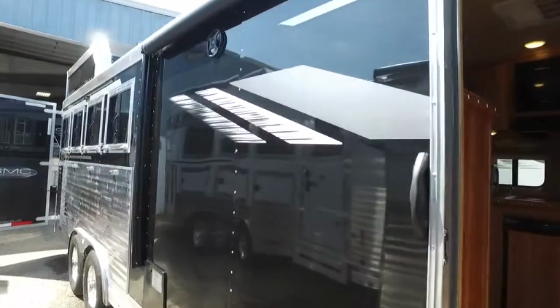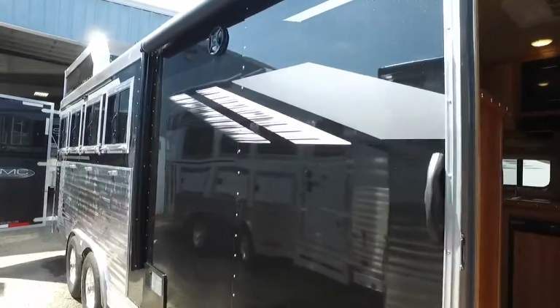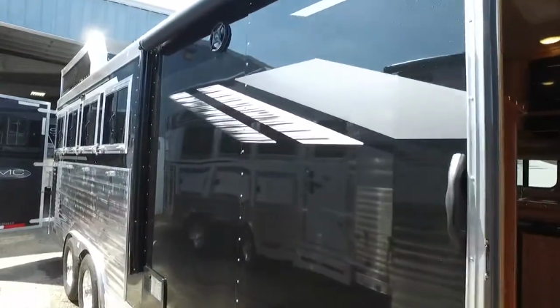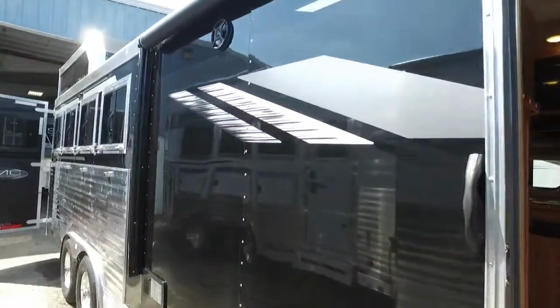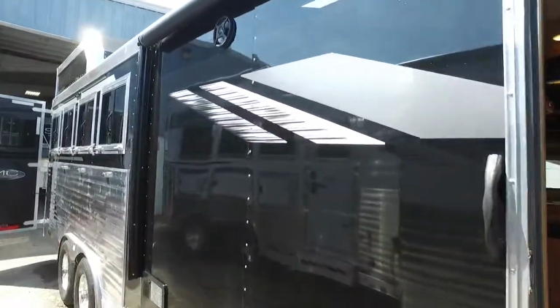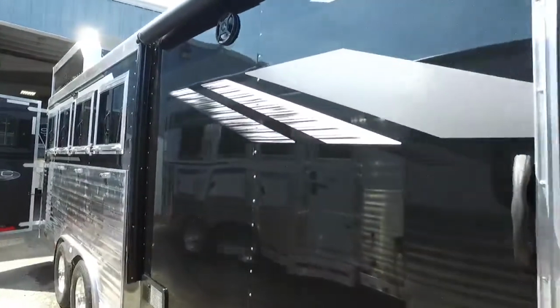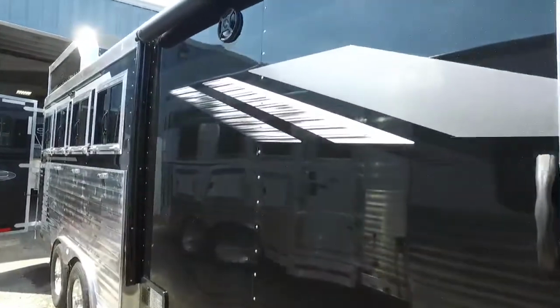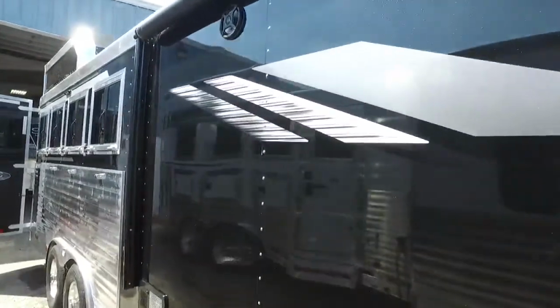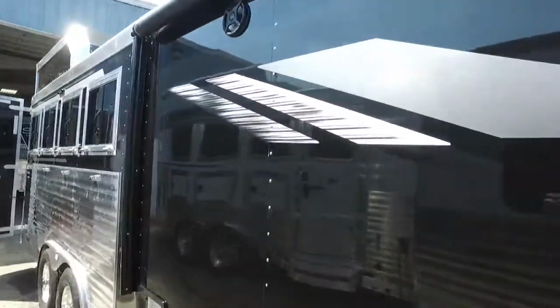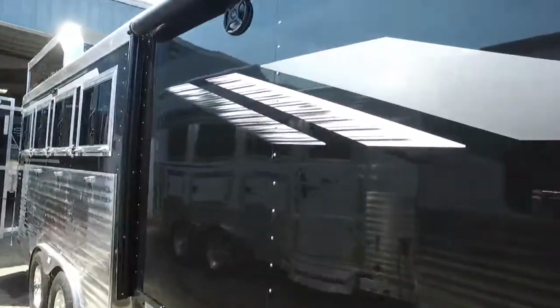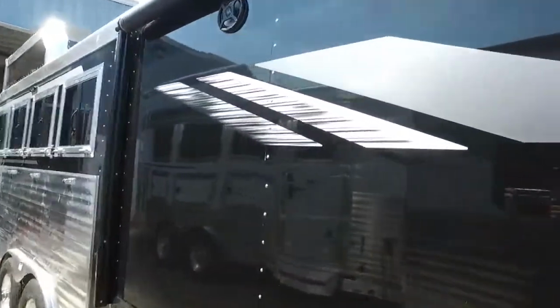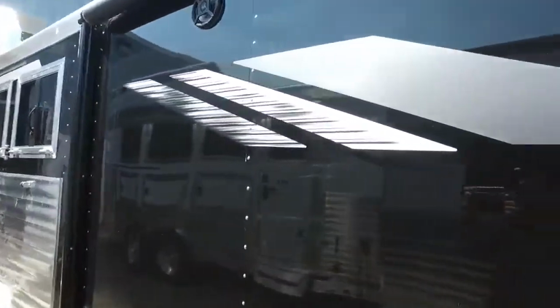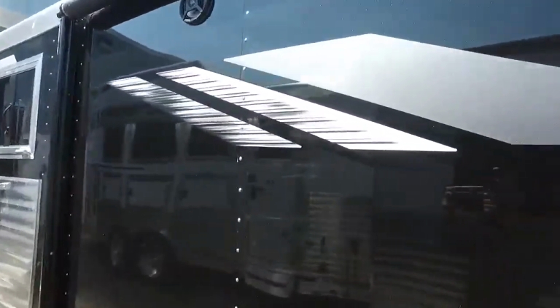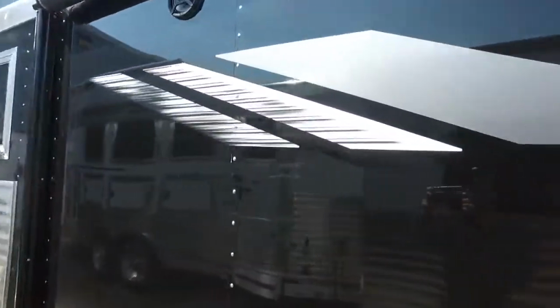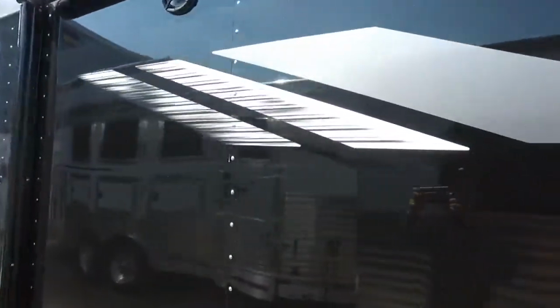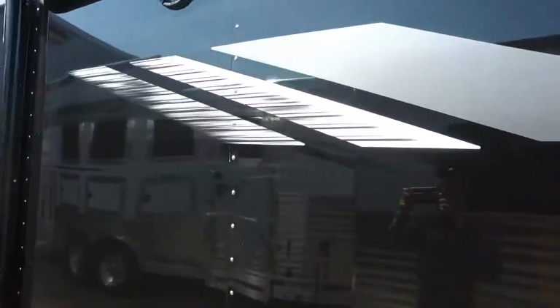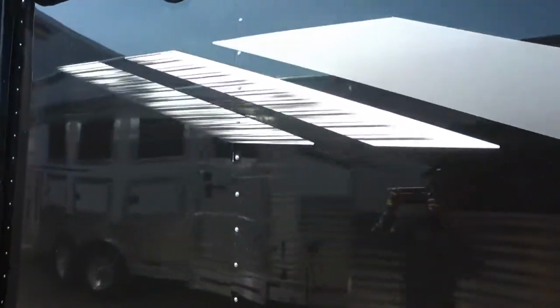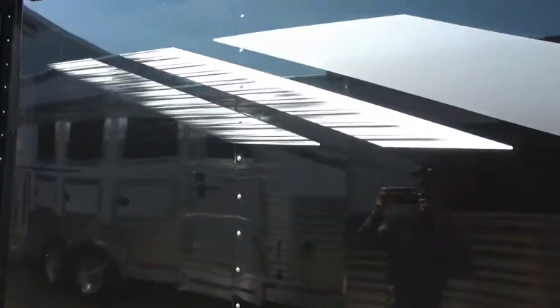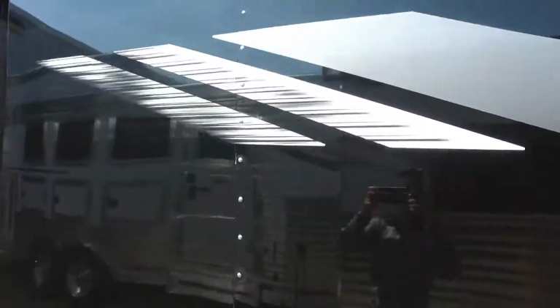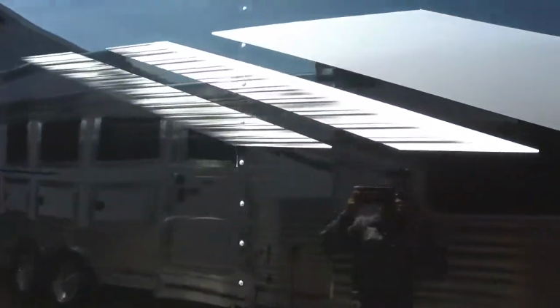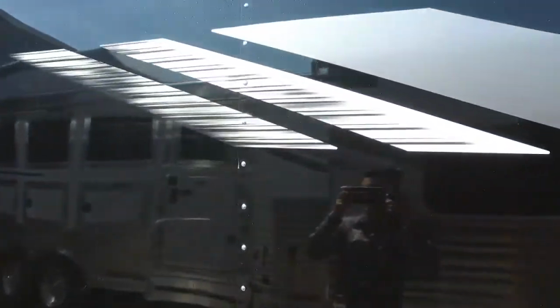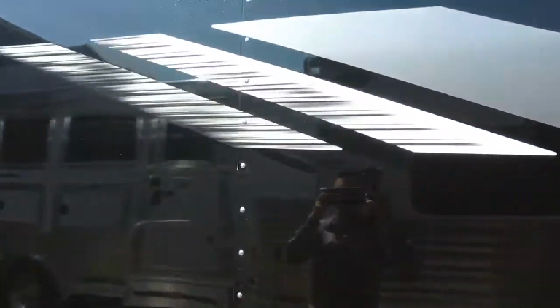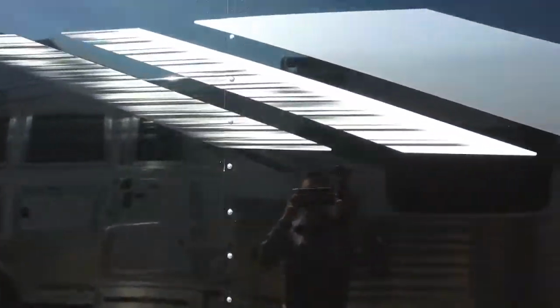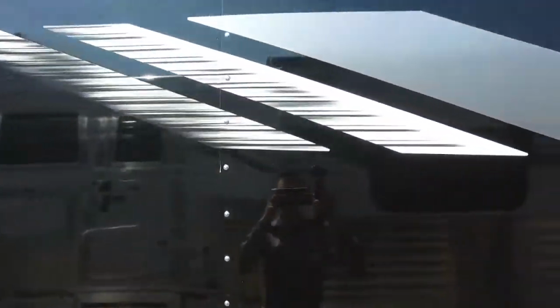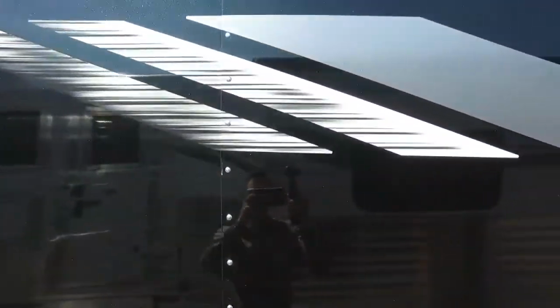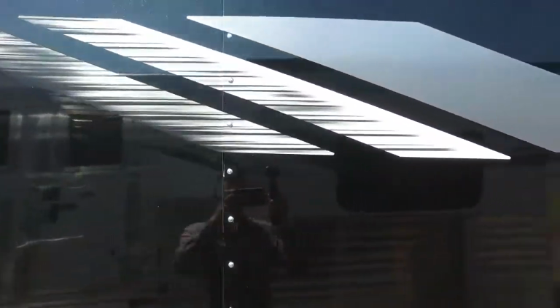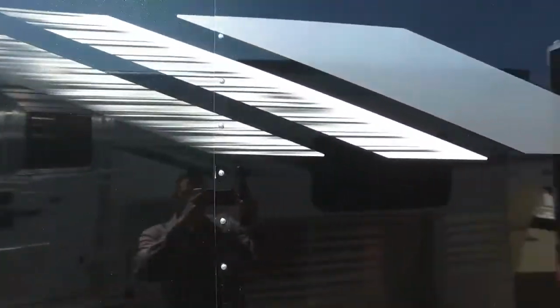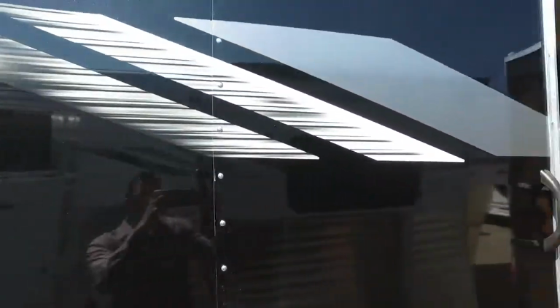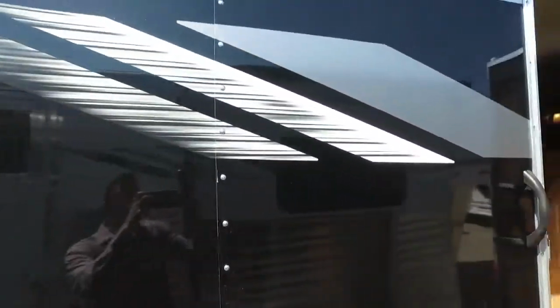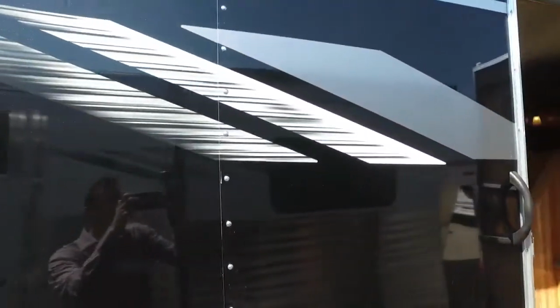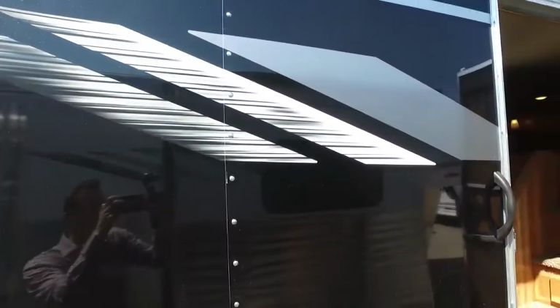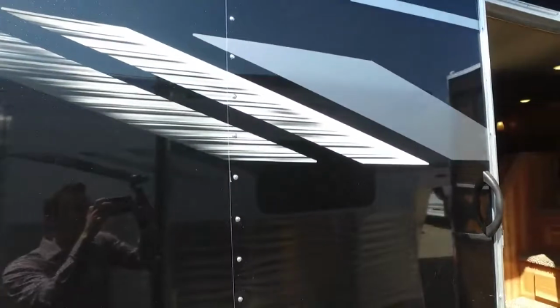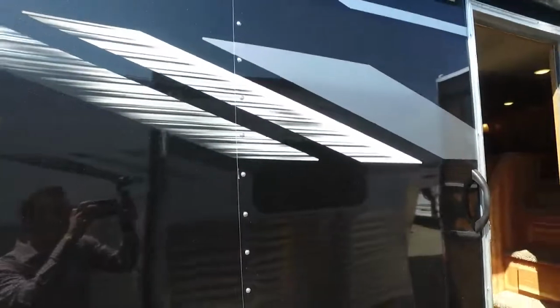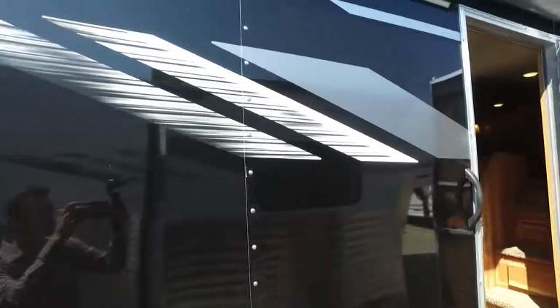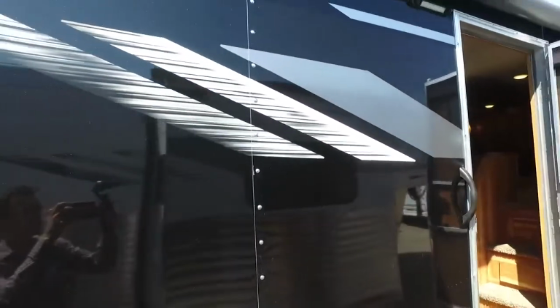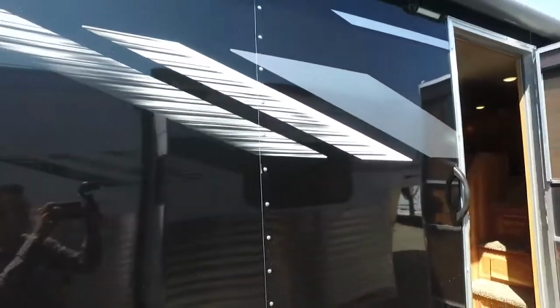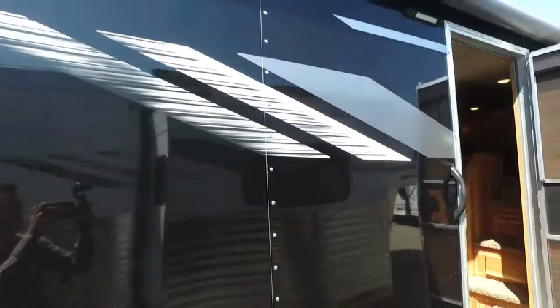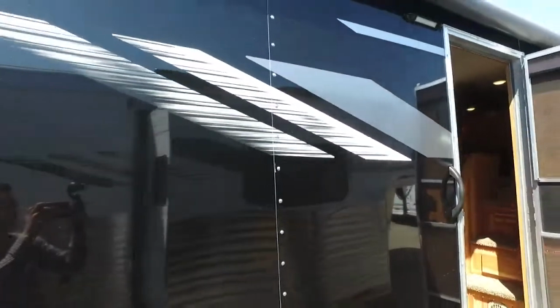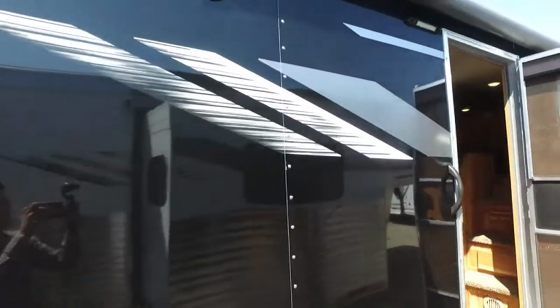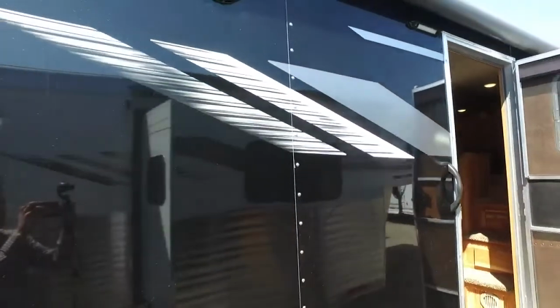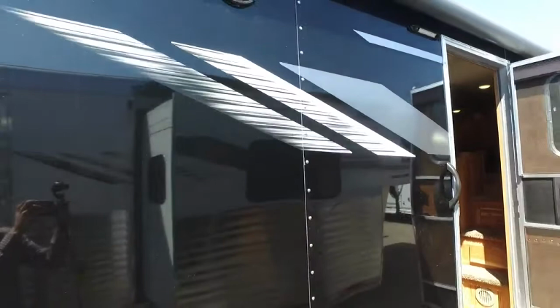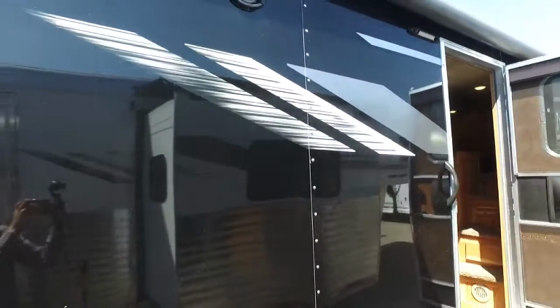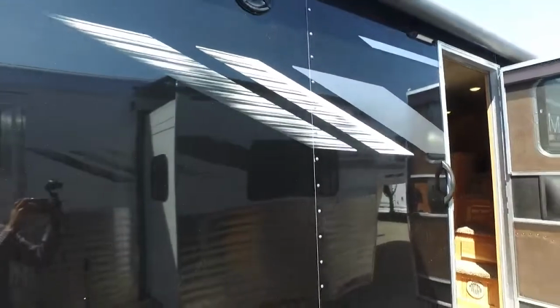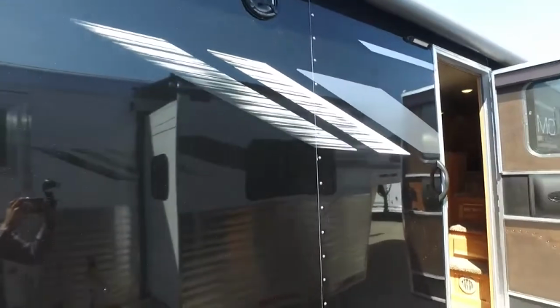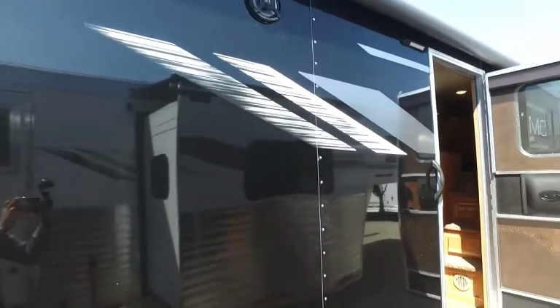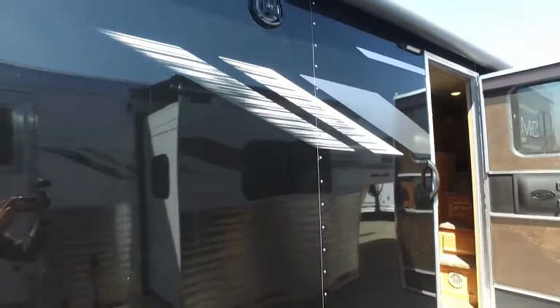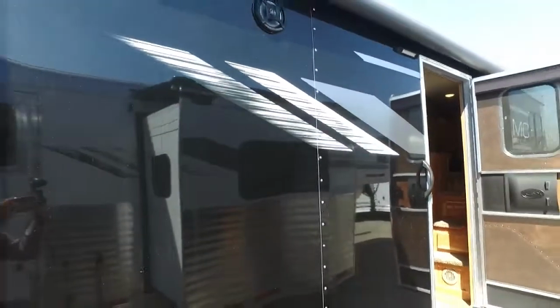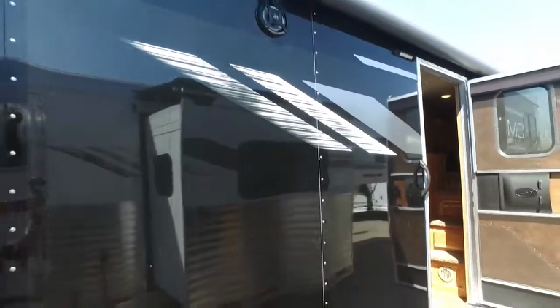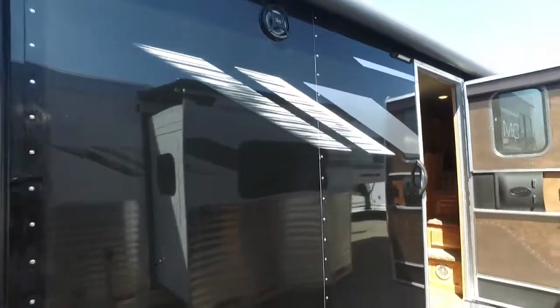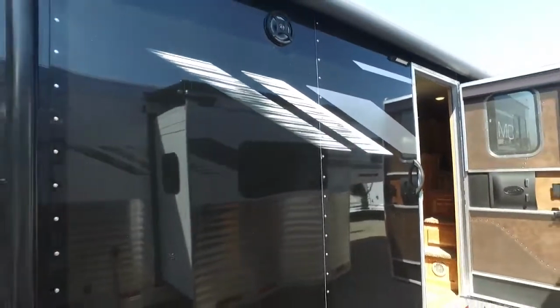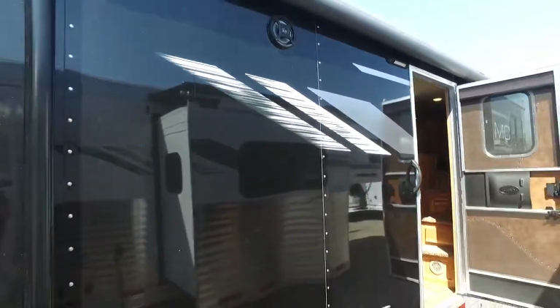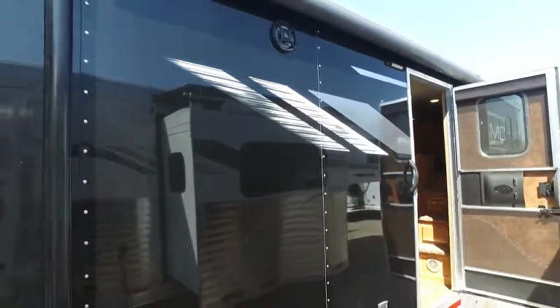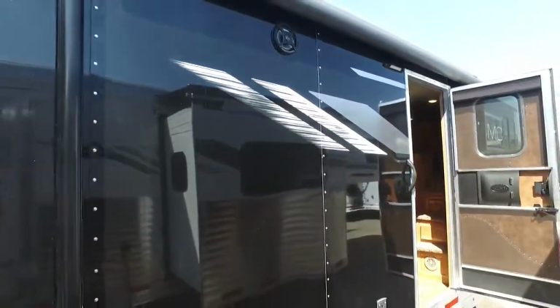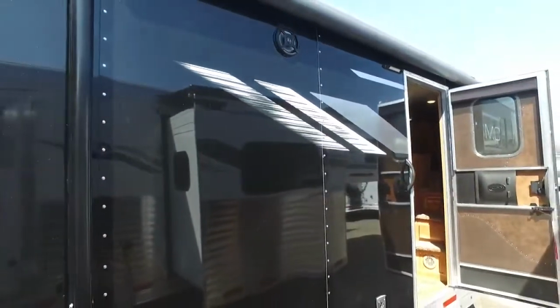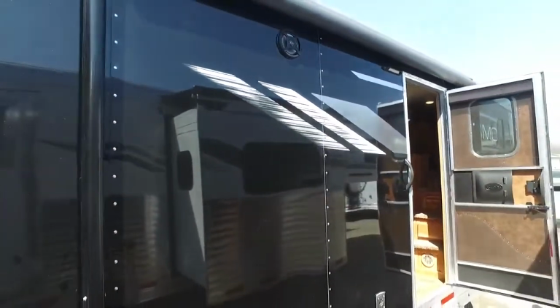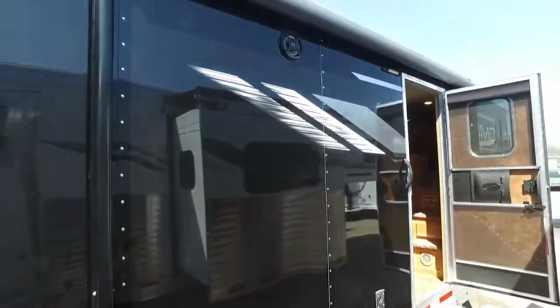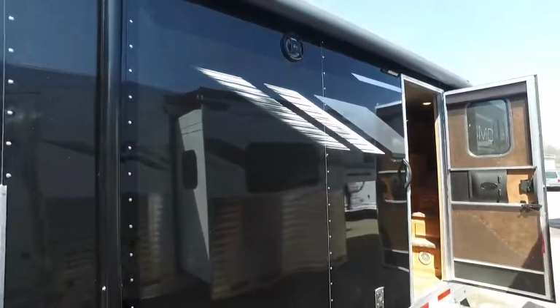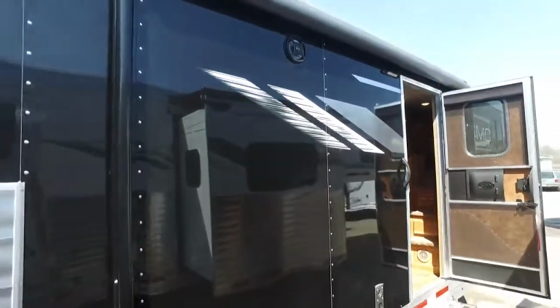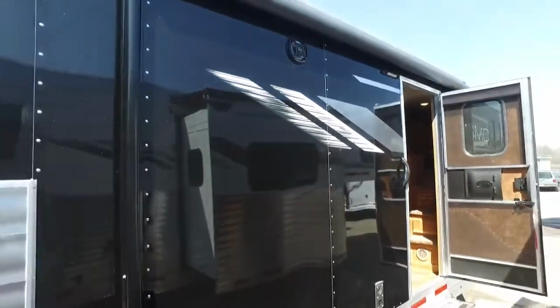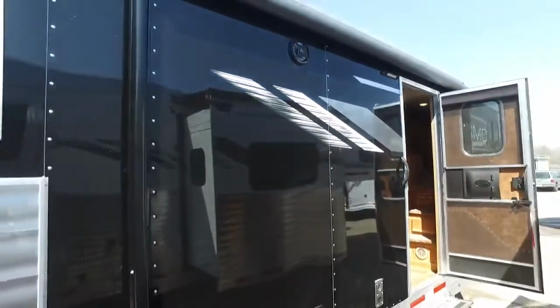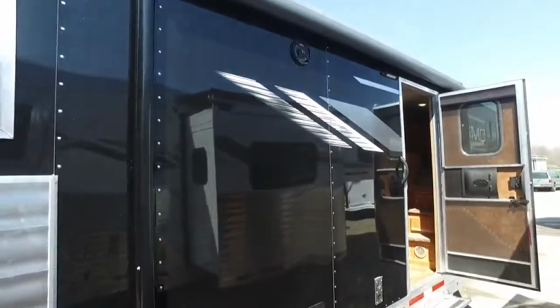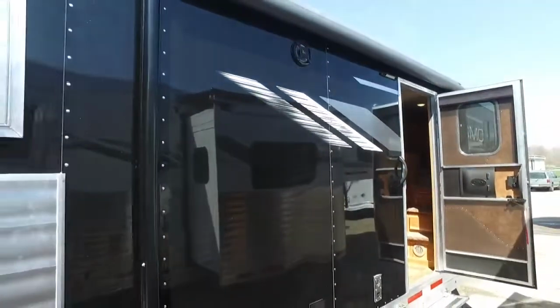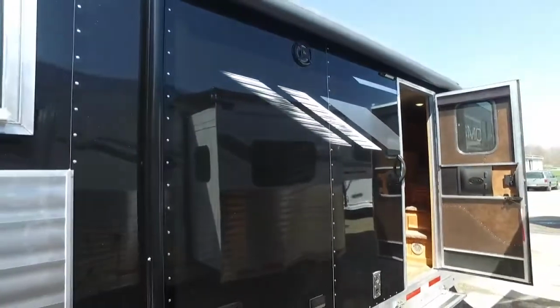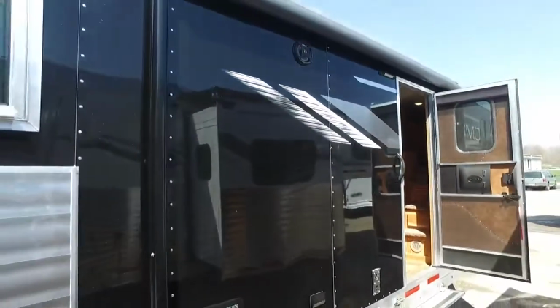This is an eight wide unit, 11 feet, 11 quarters with the sofa on the riser. I'll take you inside here in just a moment.